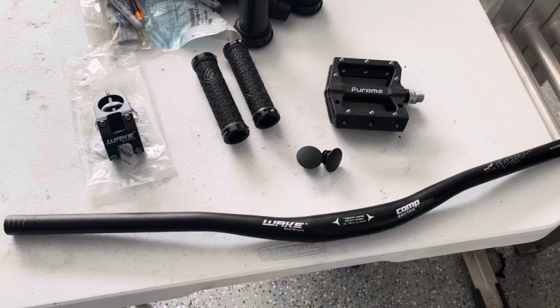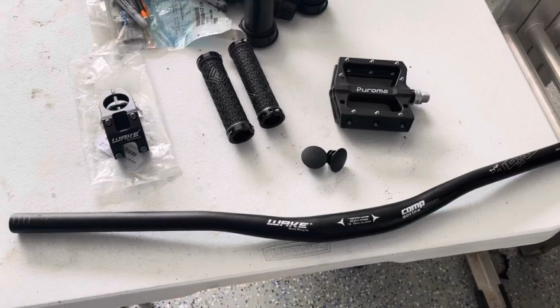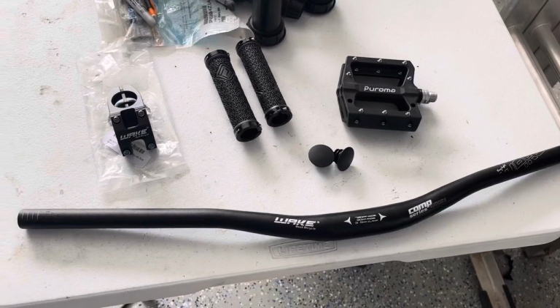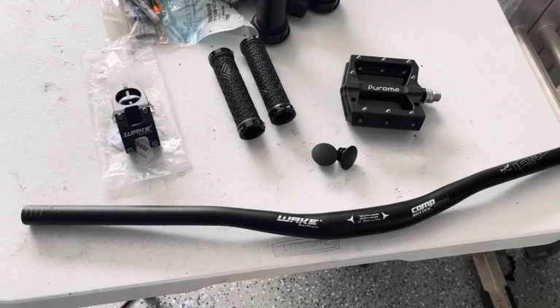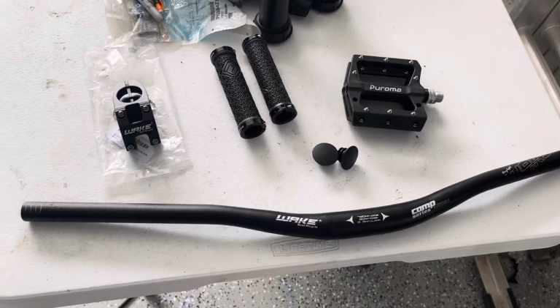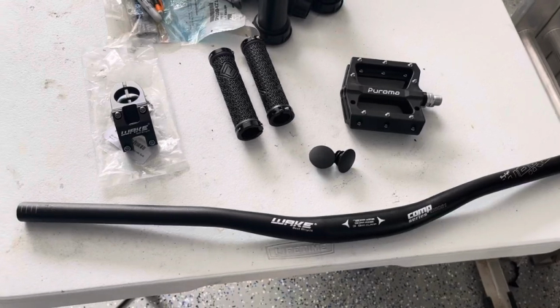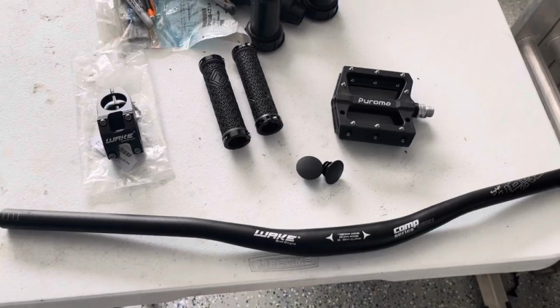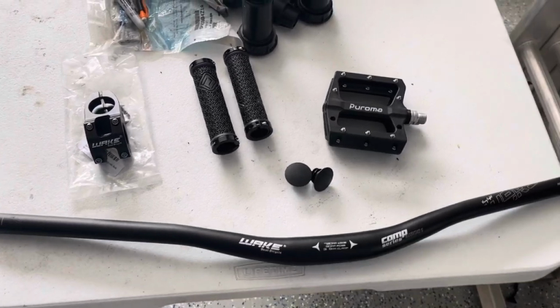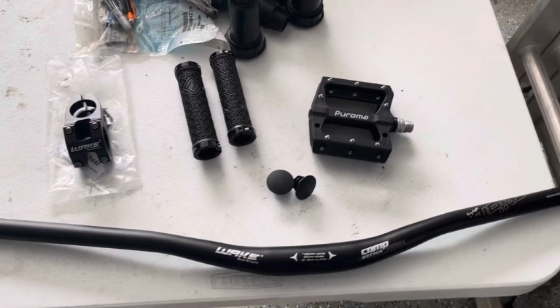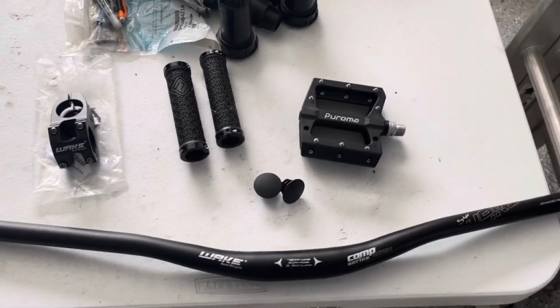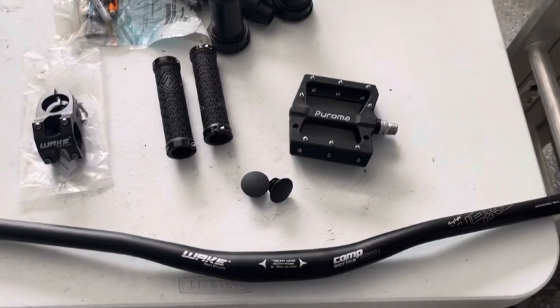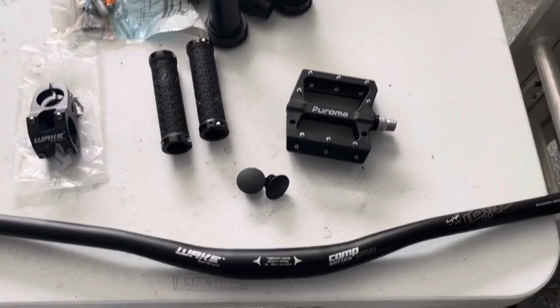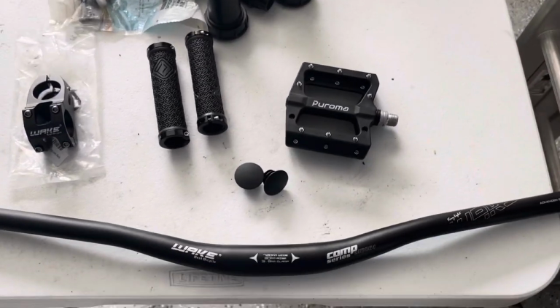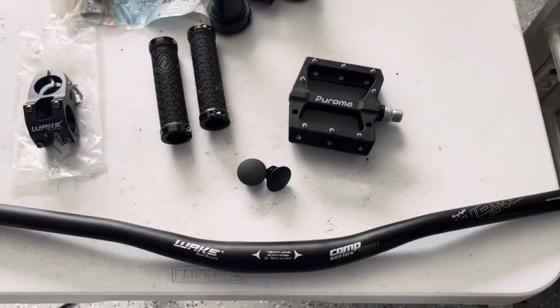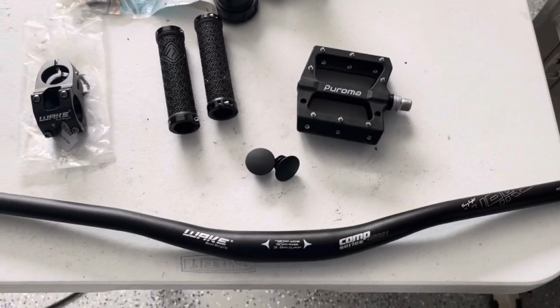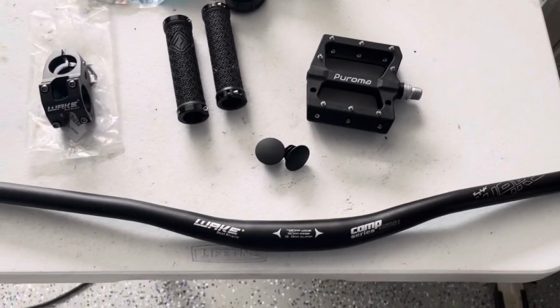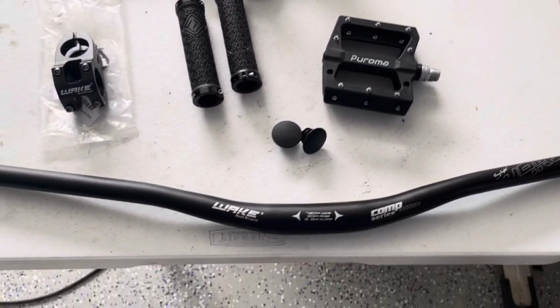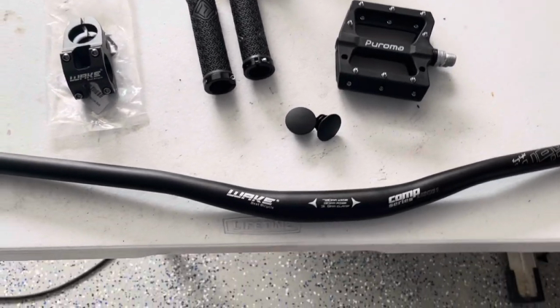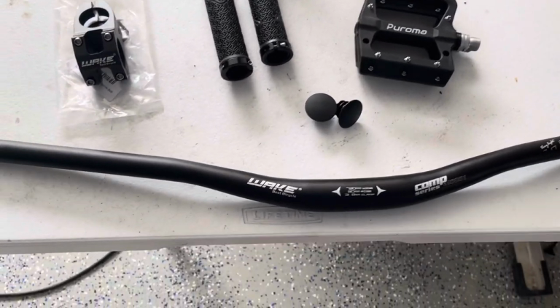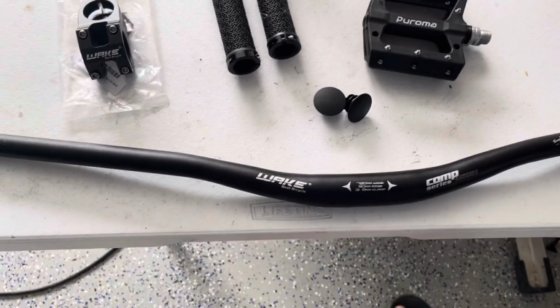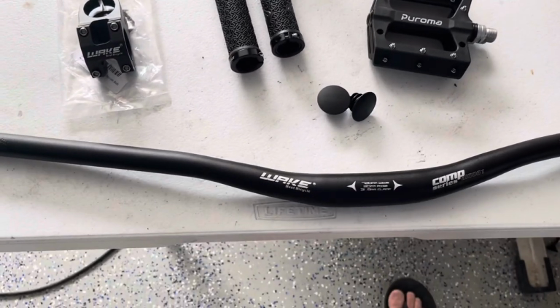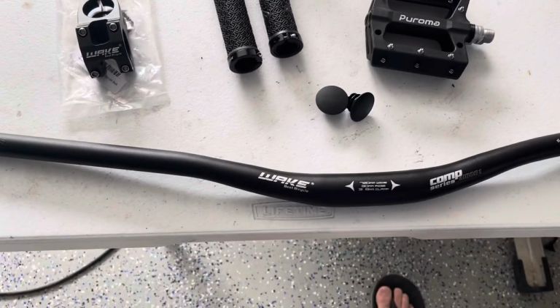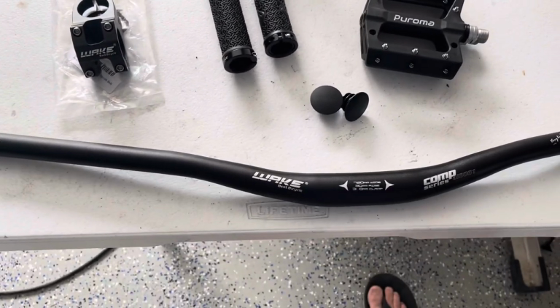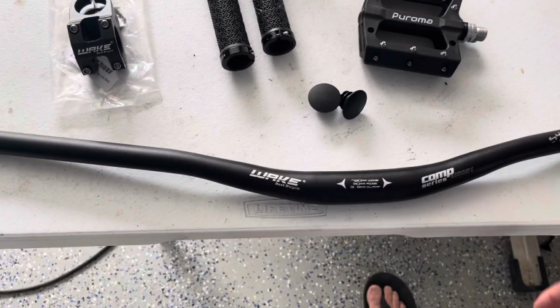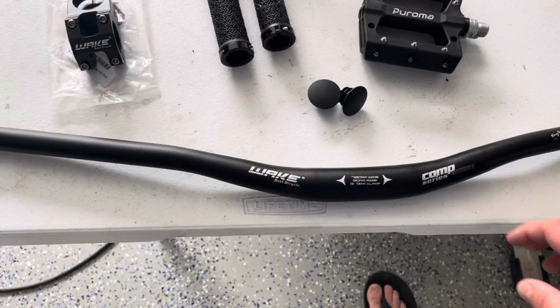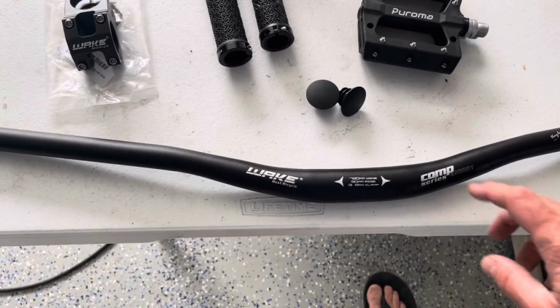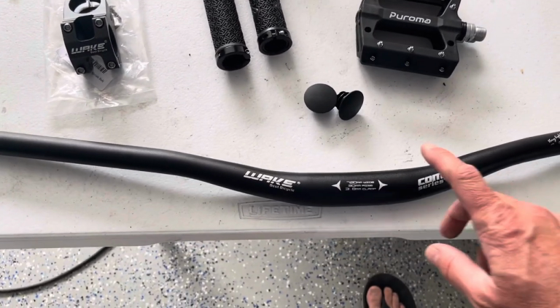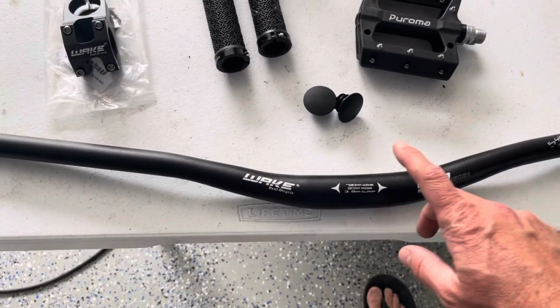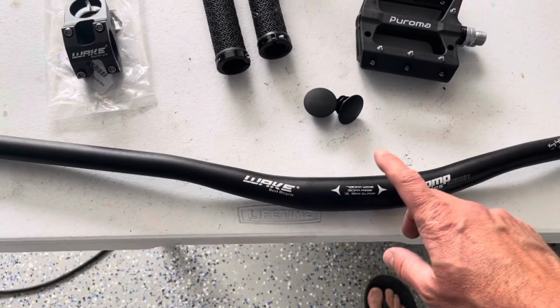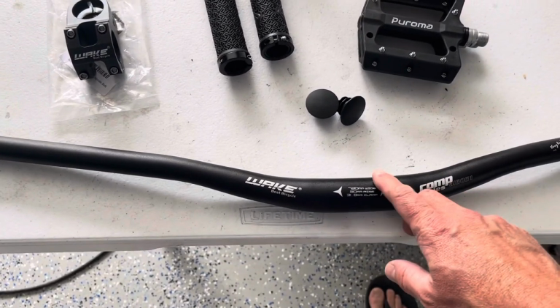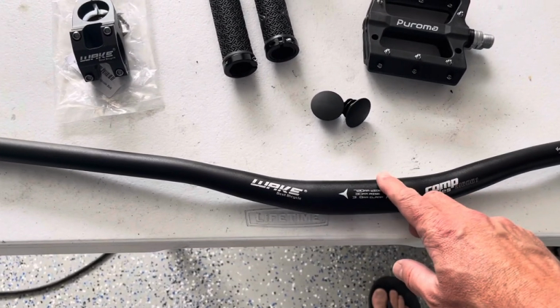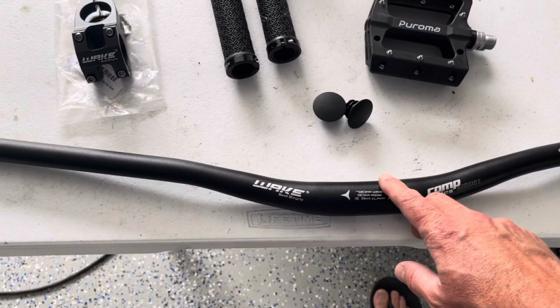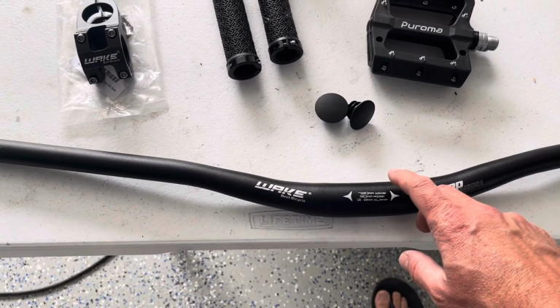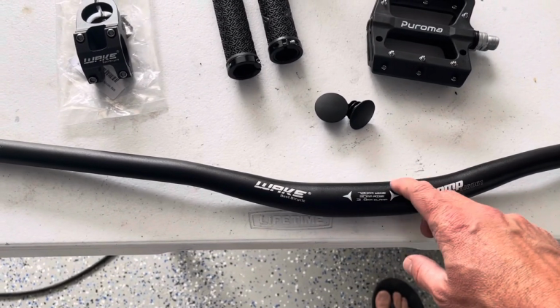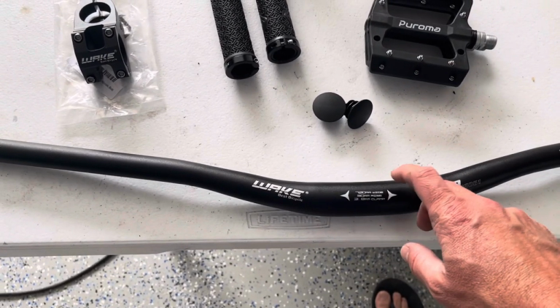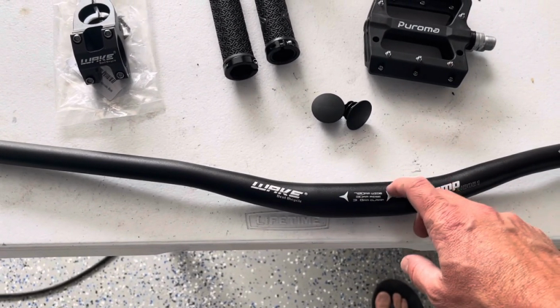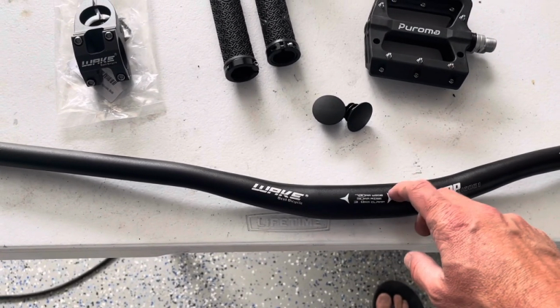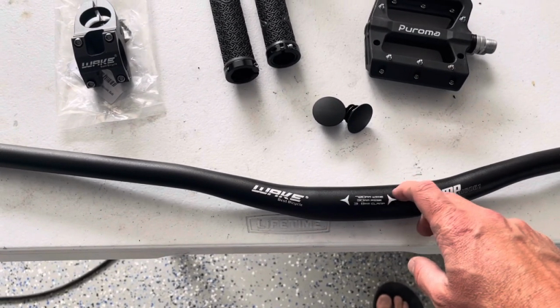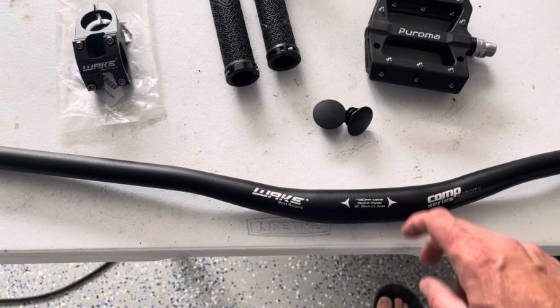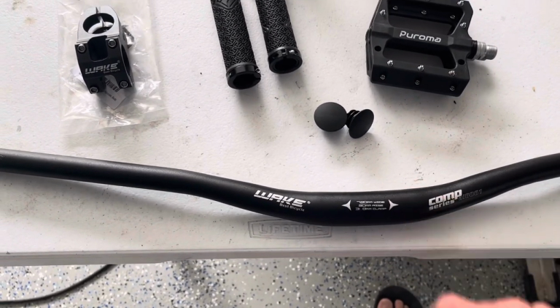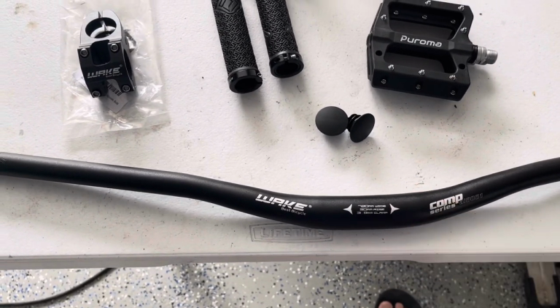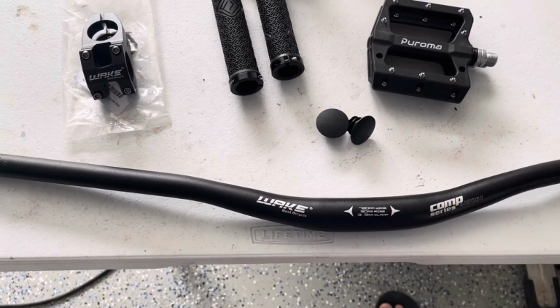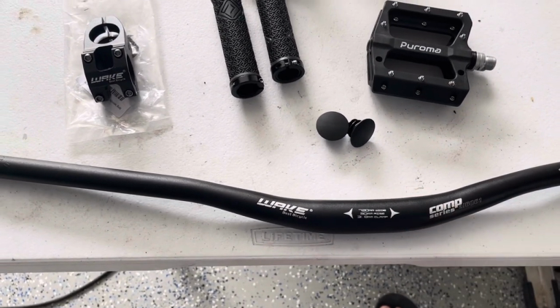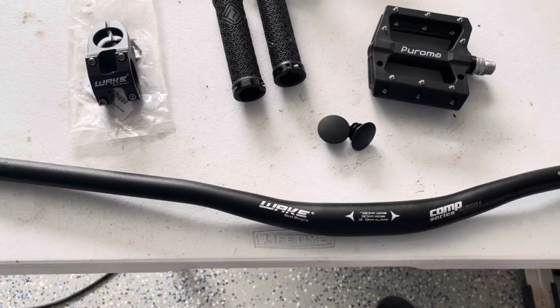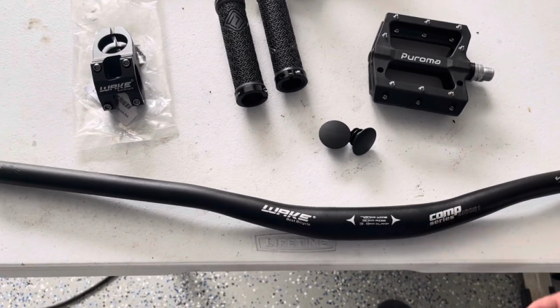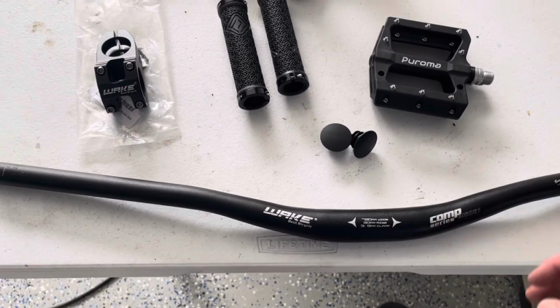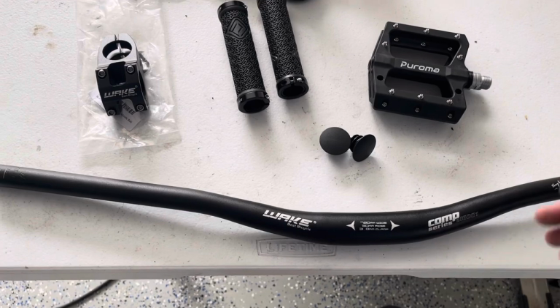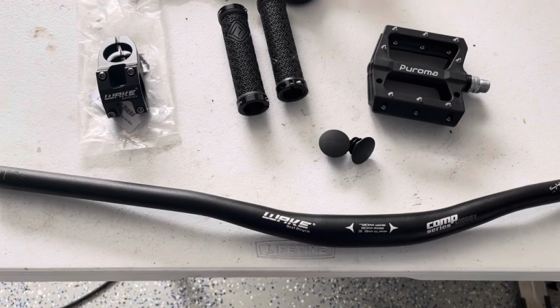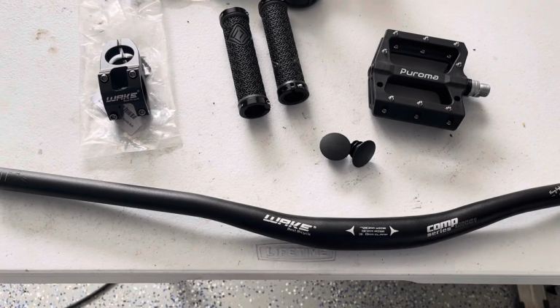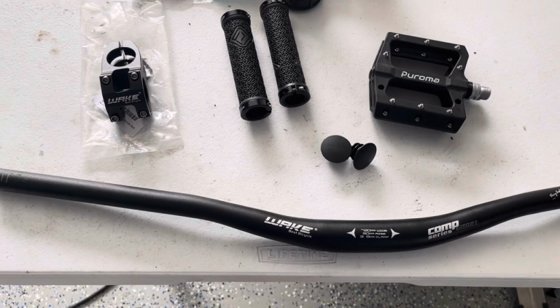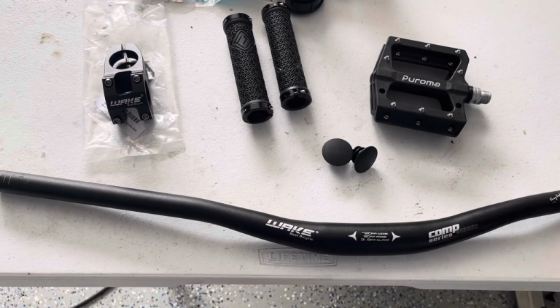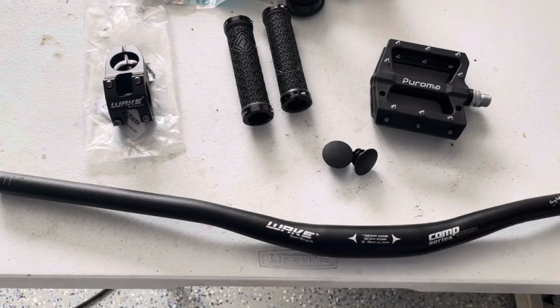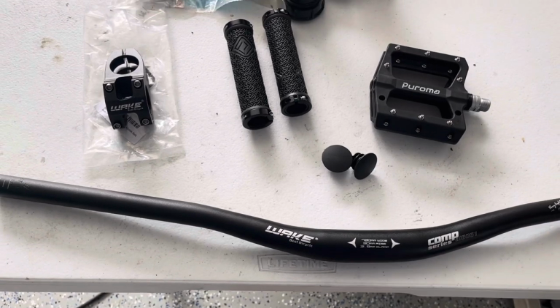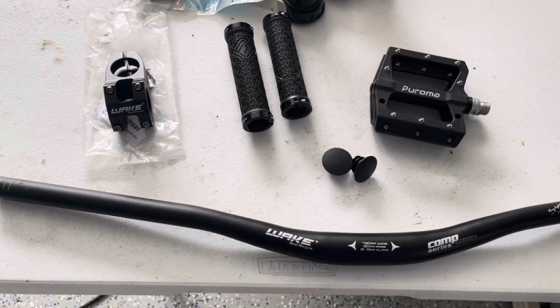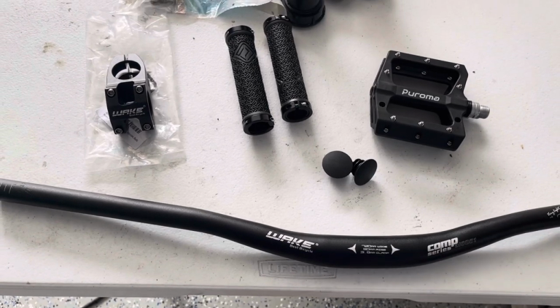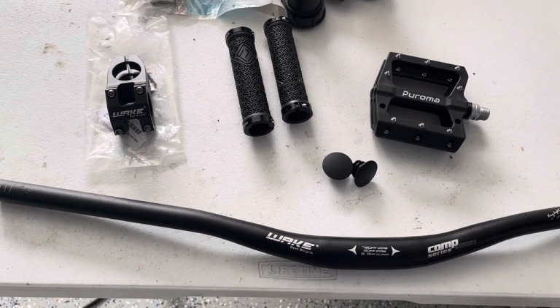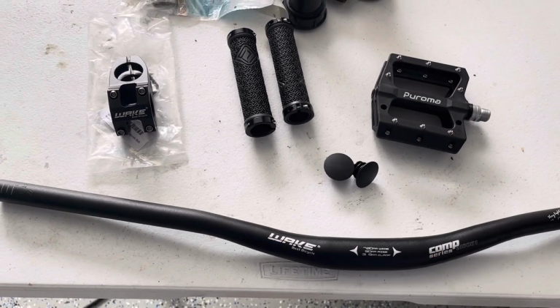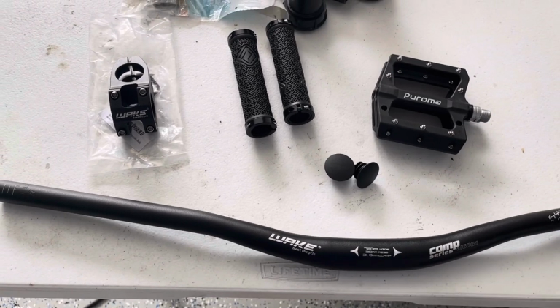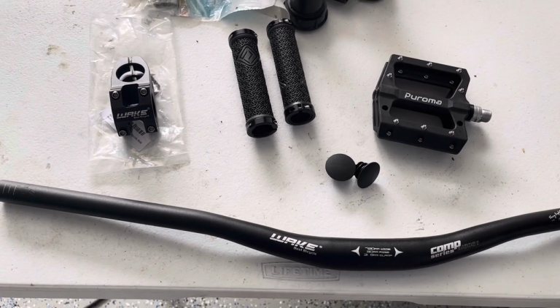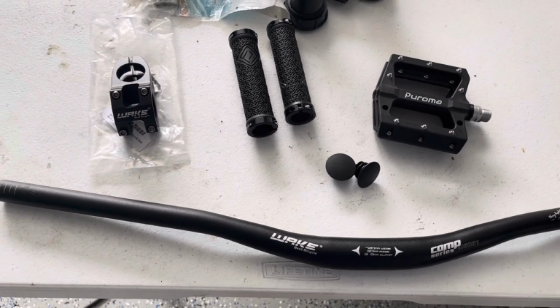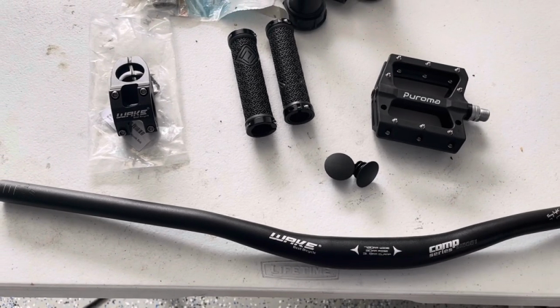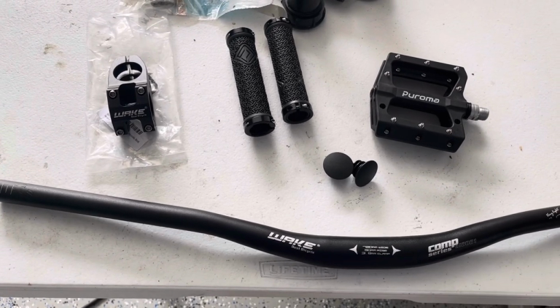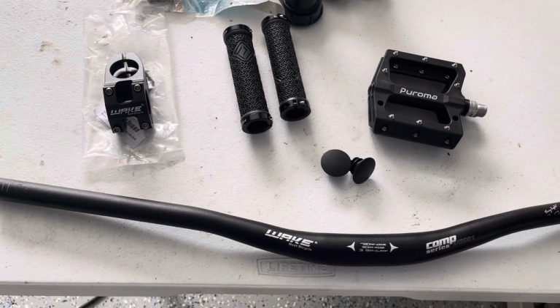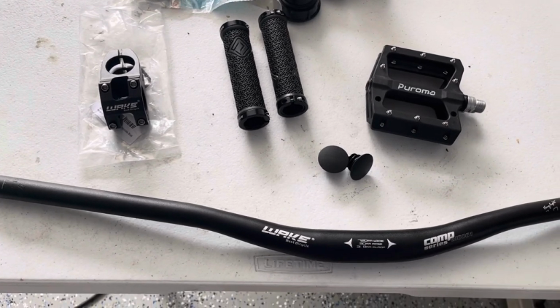We have a few parts for the Huffy Scout. We're just going to go through these parts real quick and then we're going to get them installed on the bike. This is kind of phase one of the upgrade on the bike.